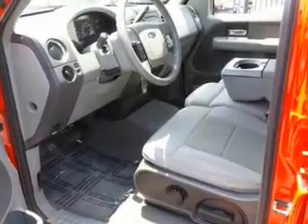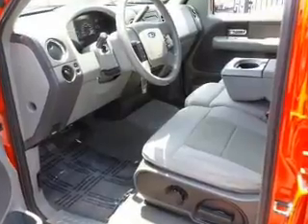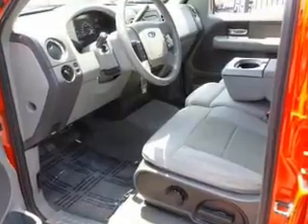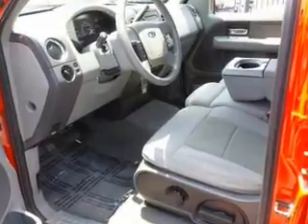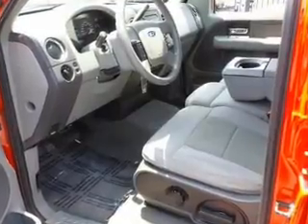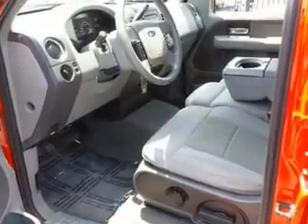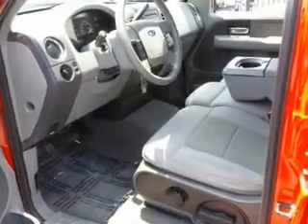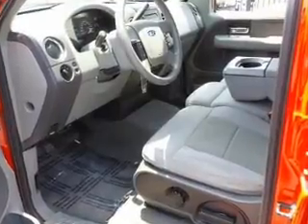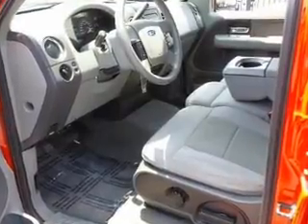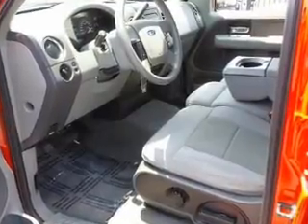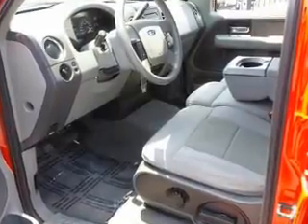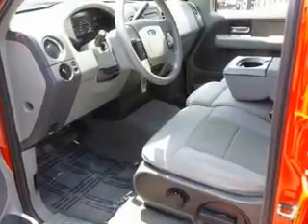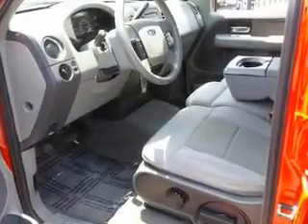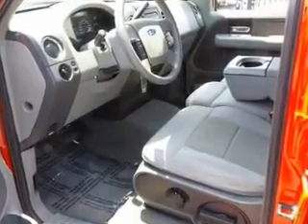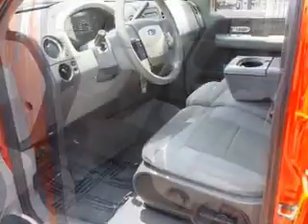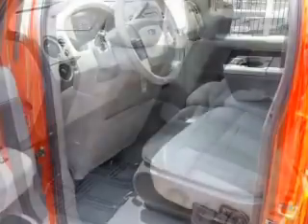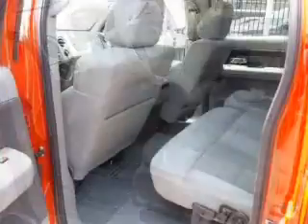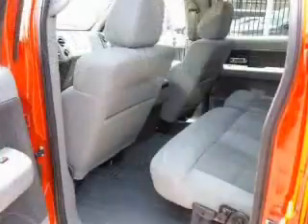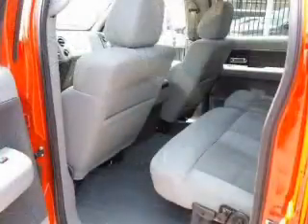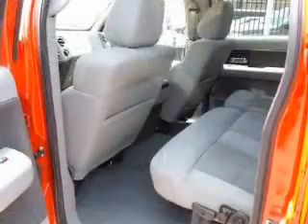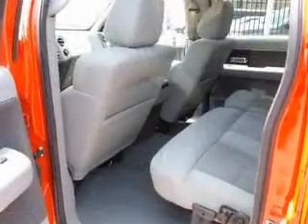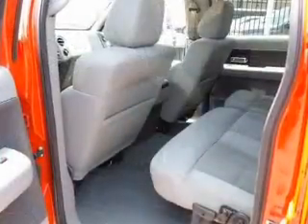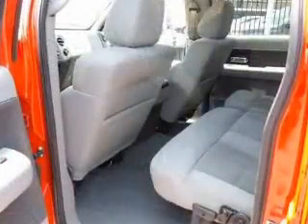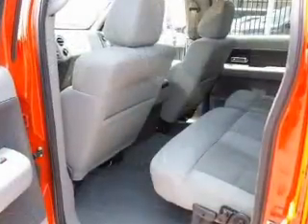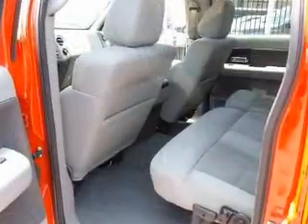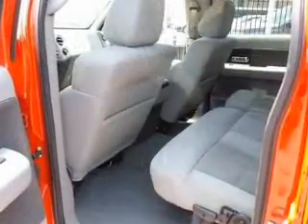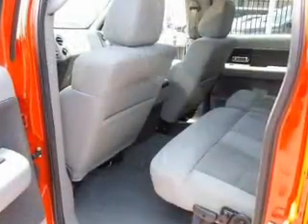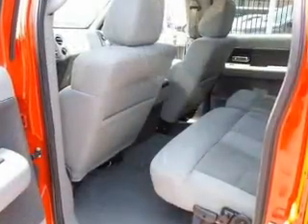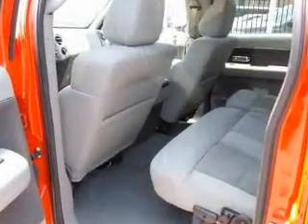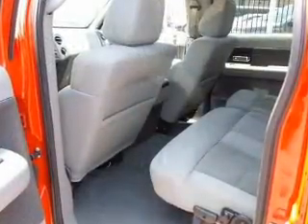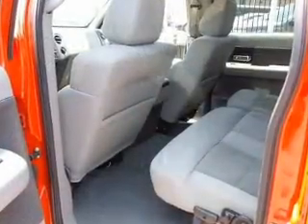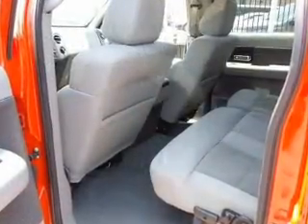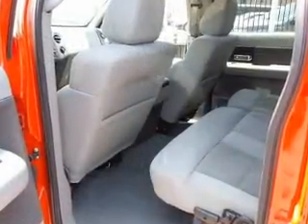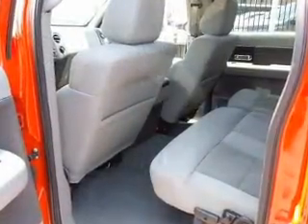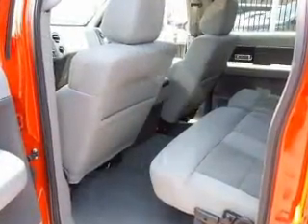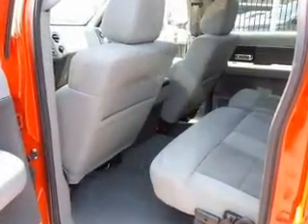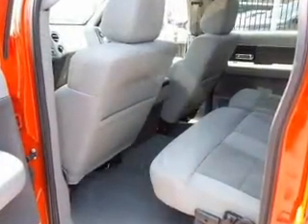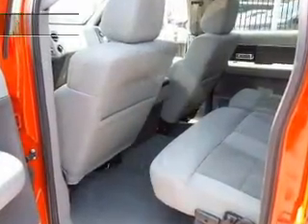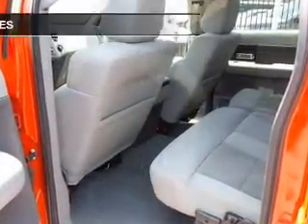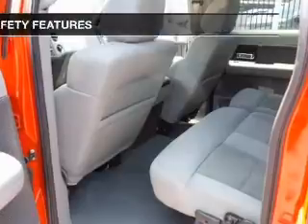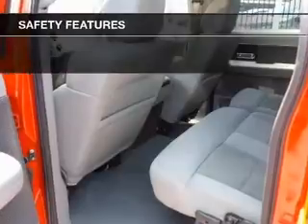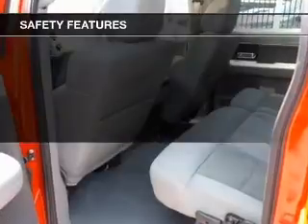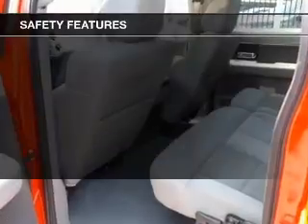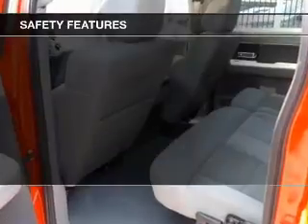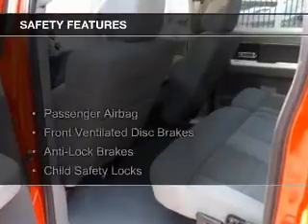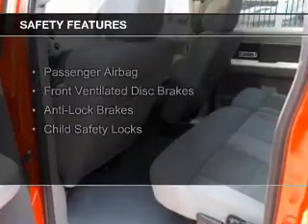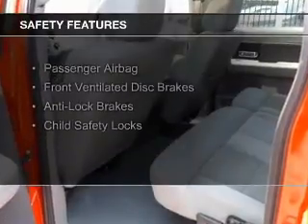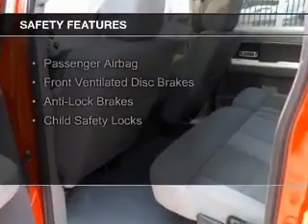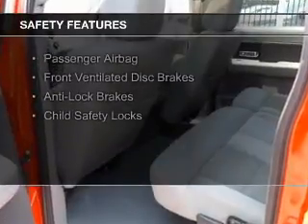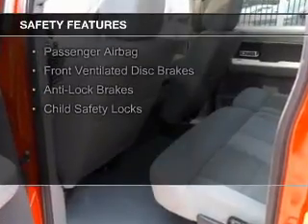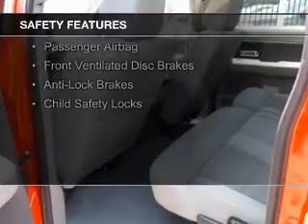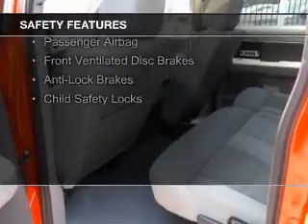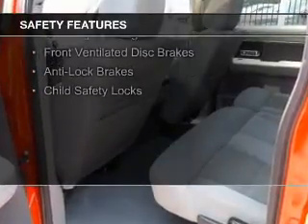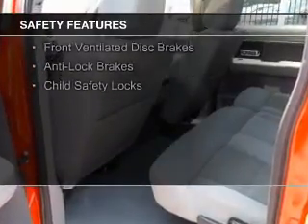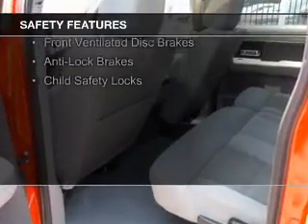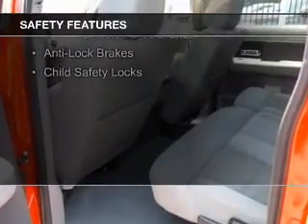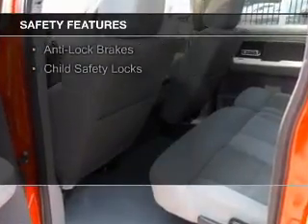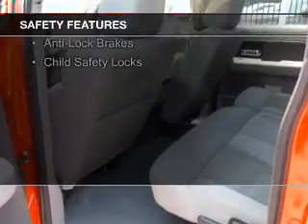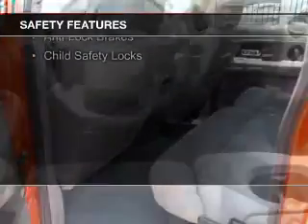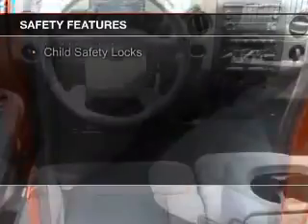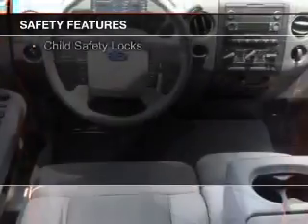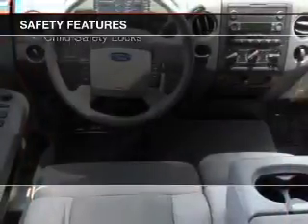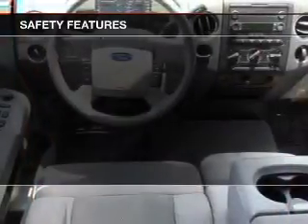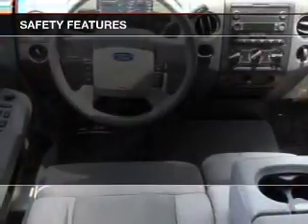Additional features include split rear seats, privacy glass, air conditioning, and power windows. Safety was made a priority with these features.